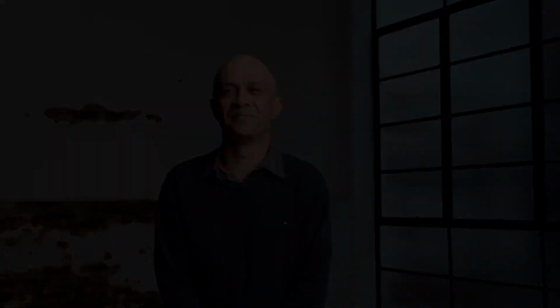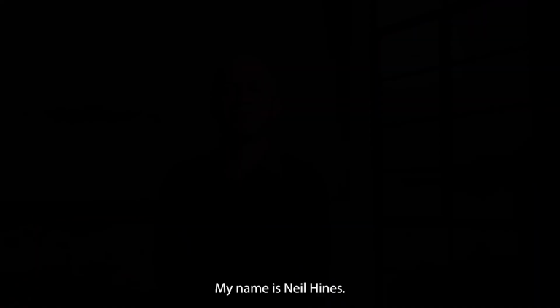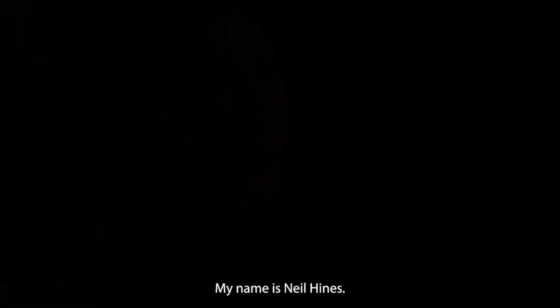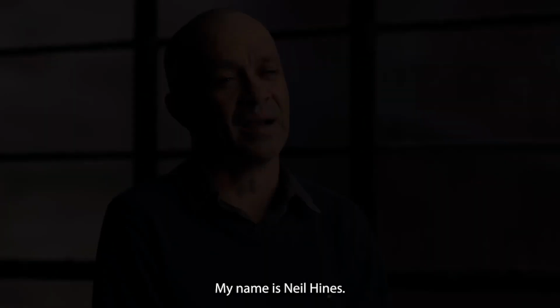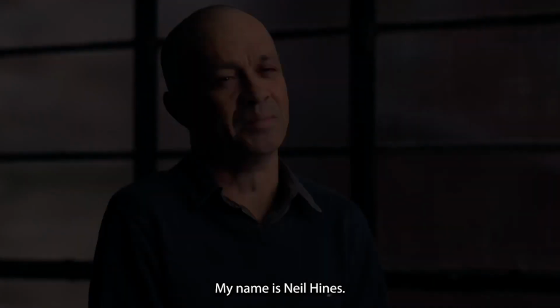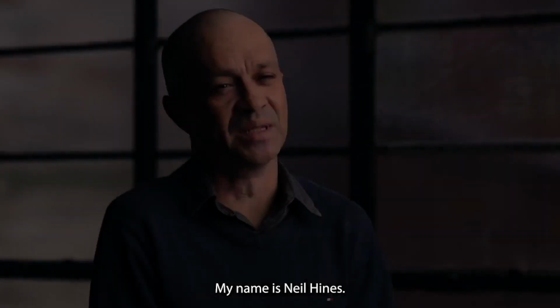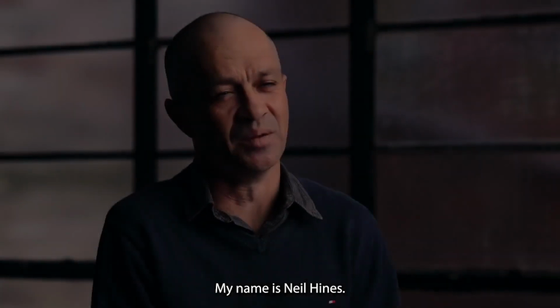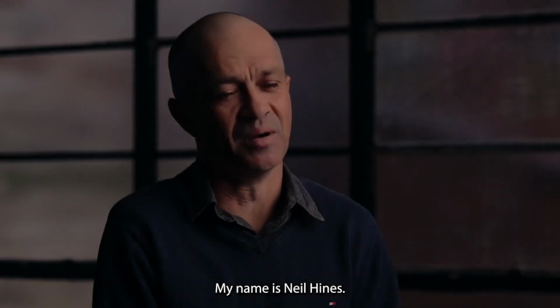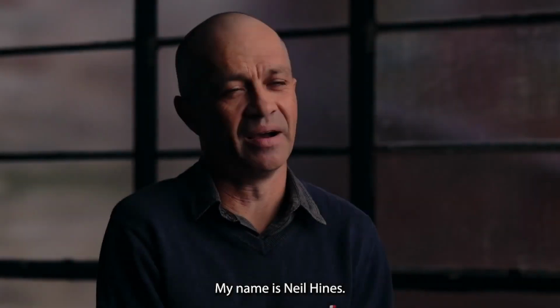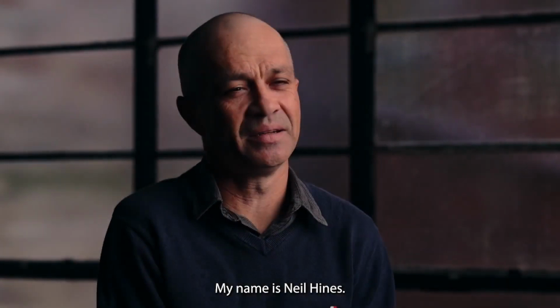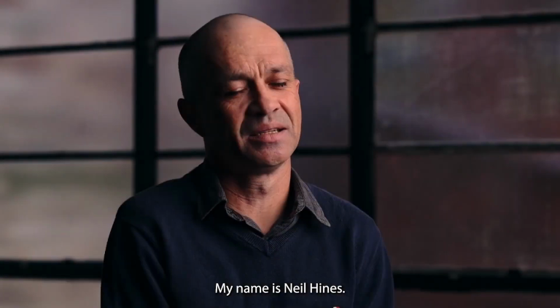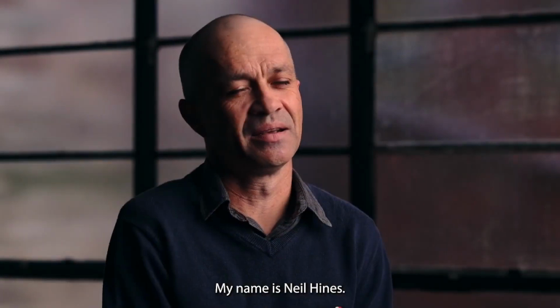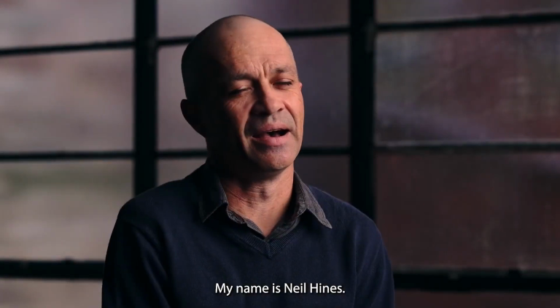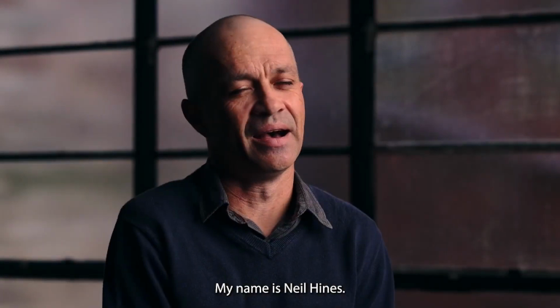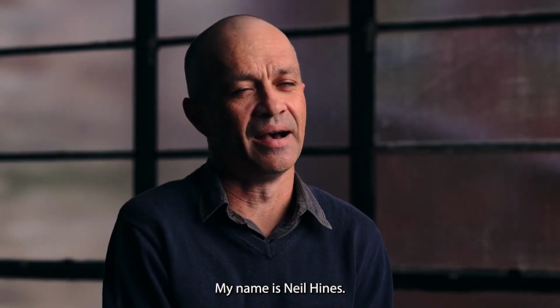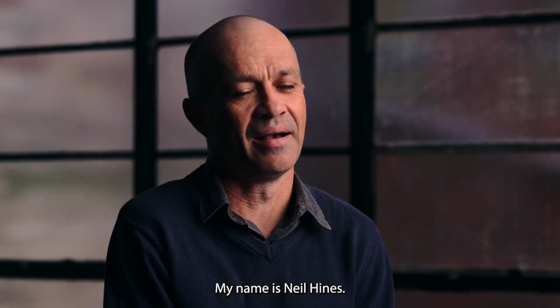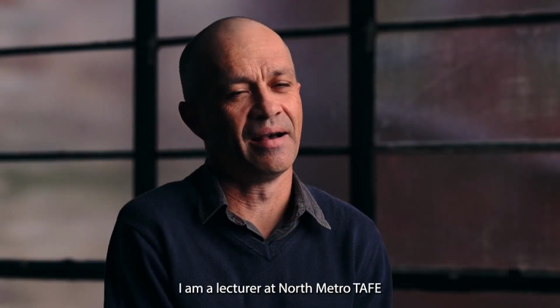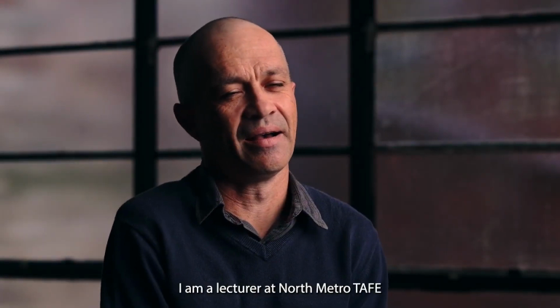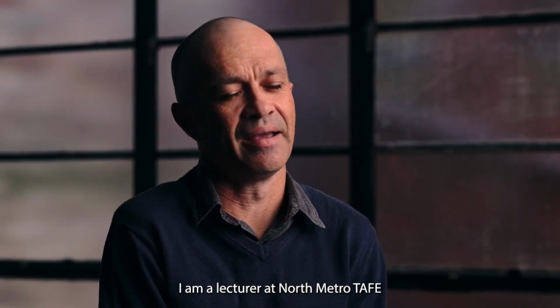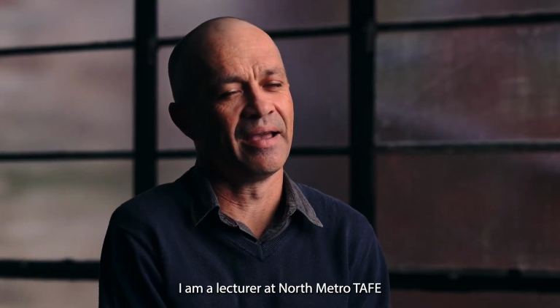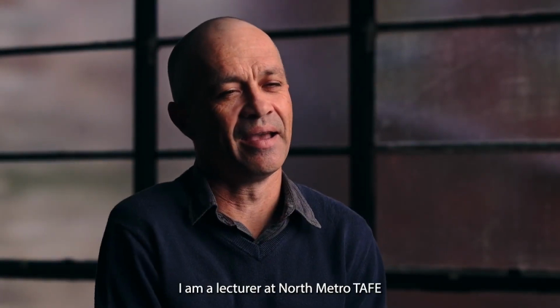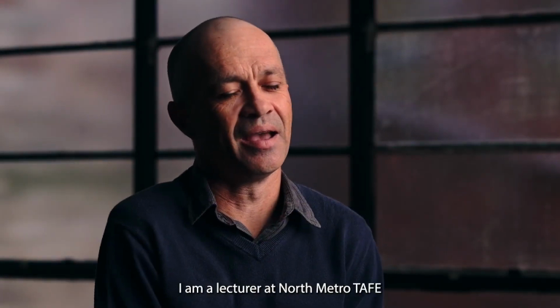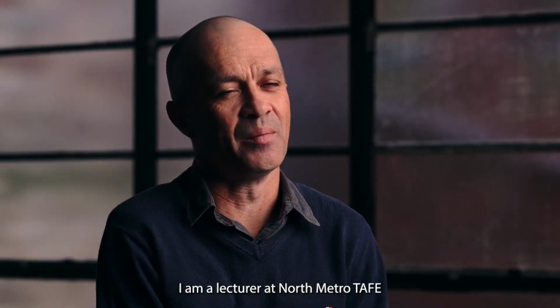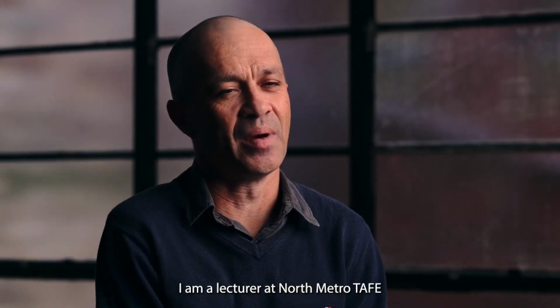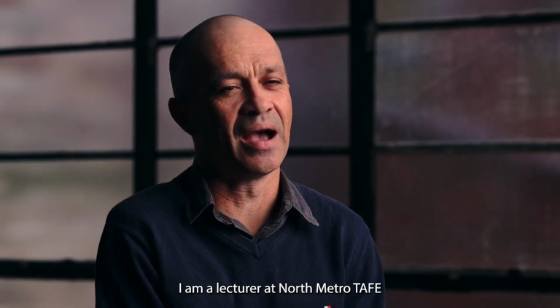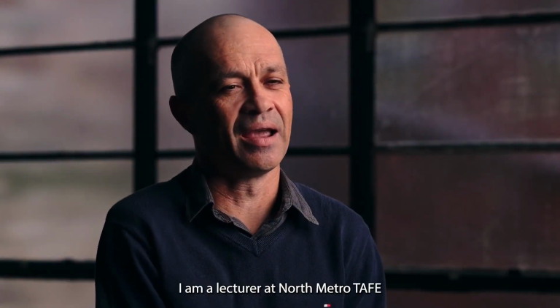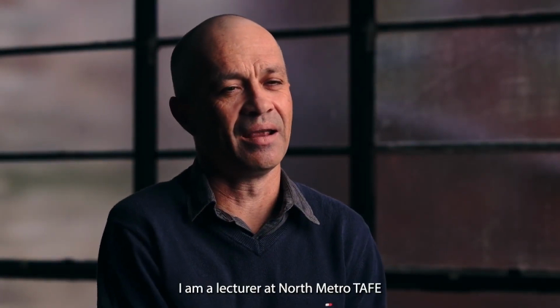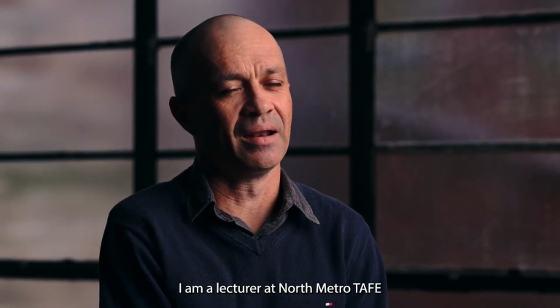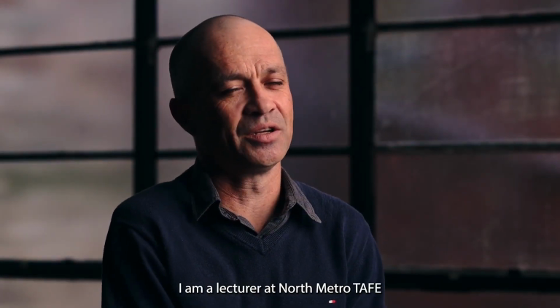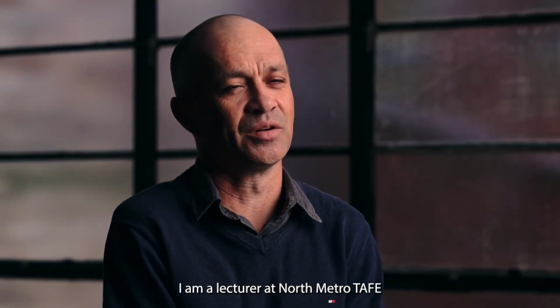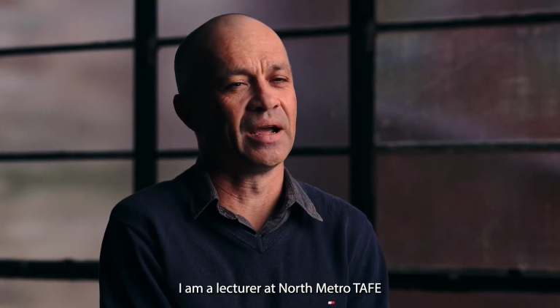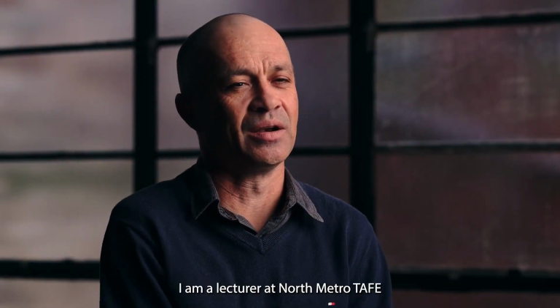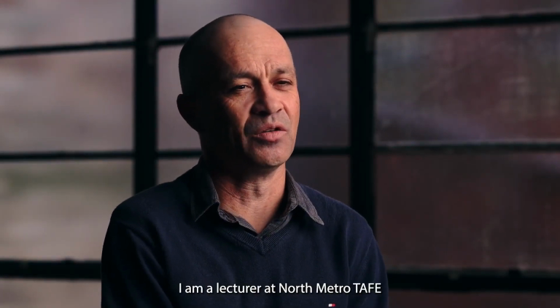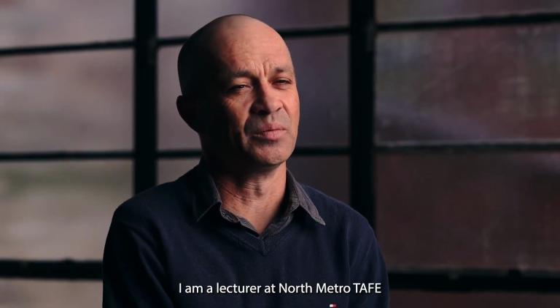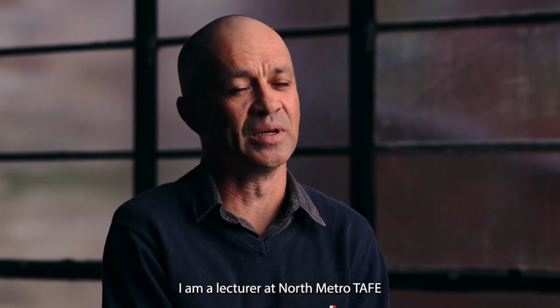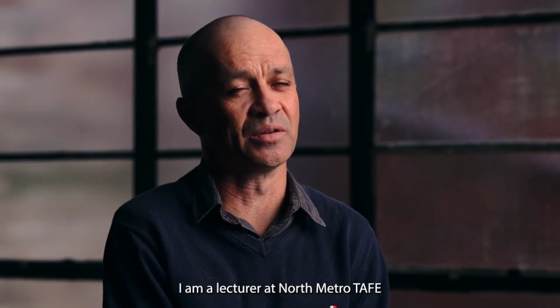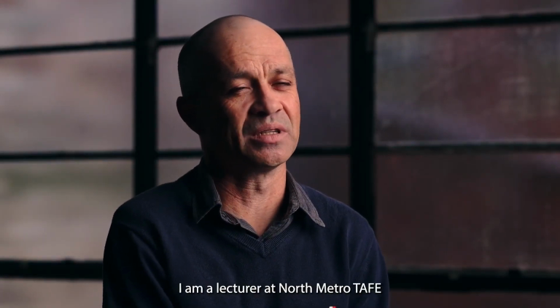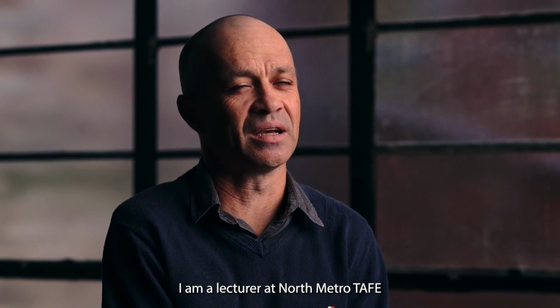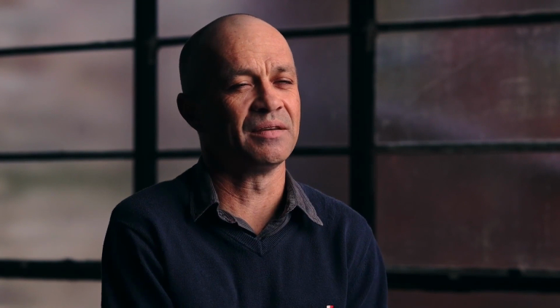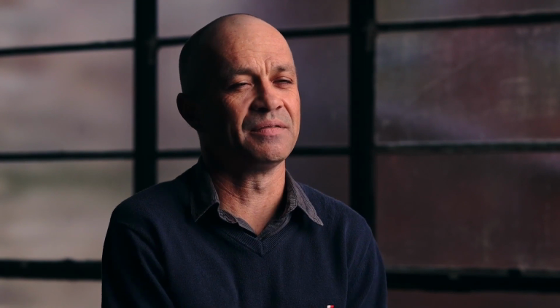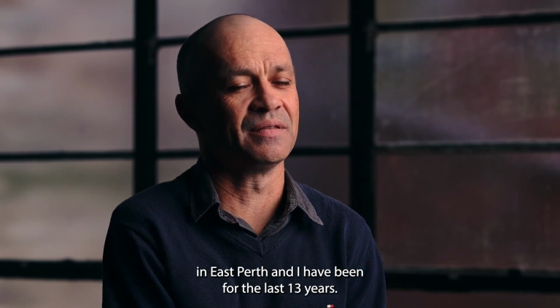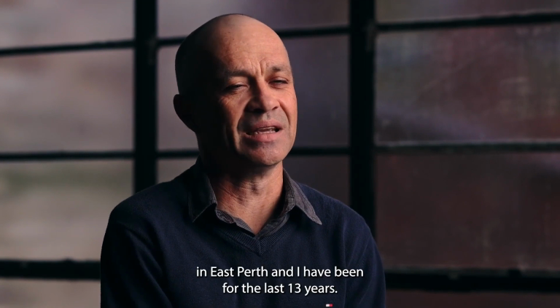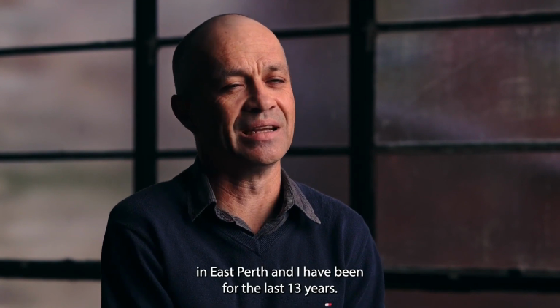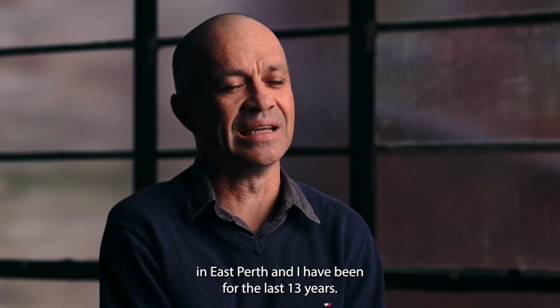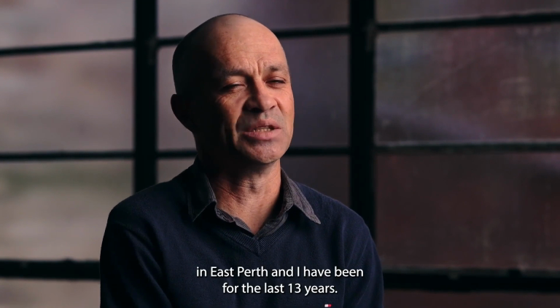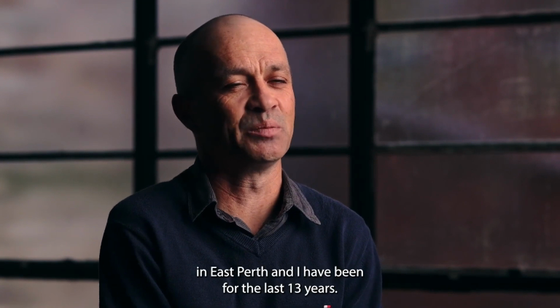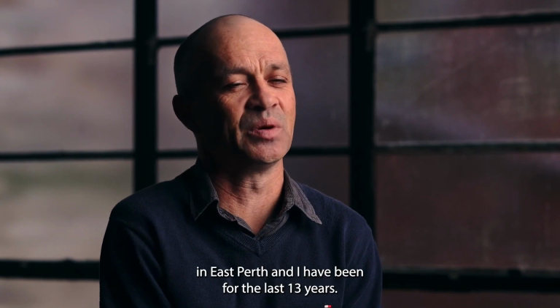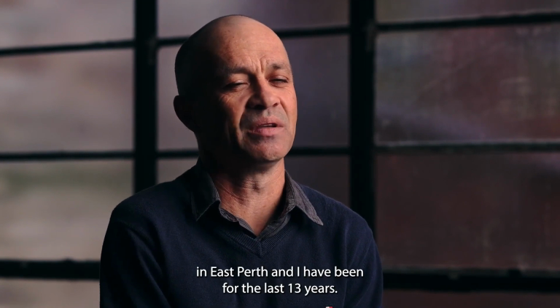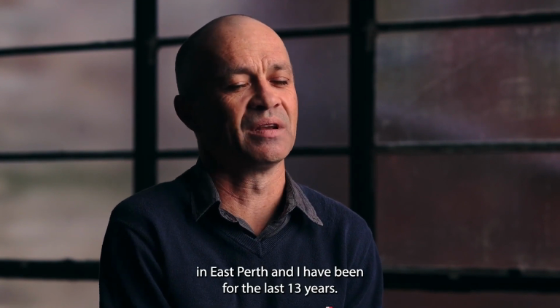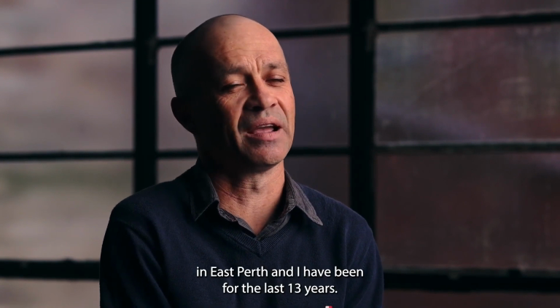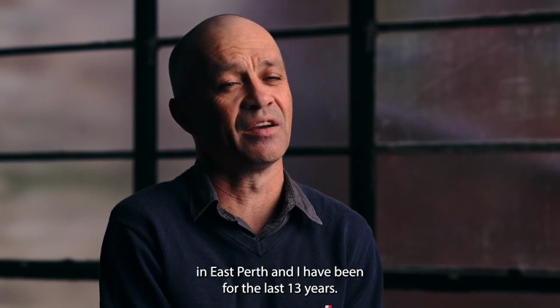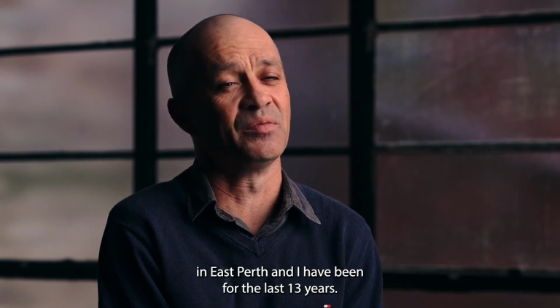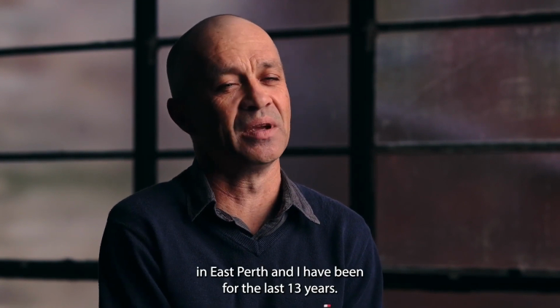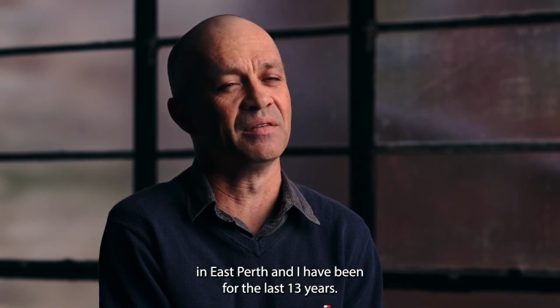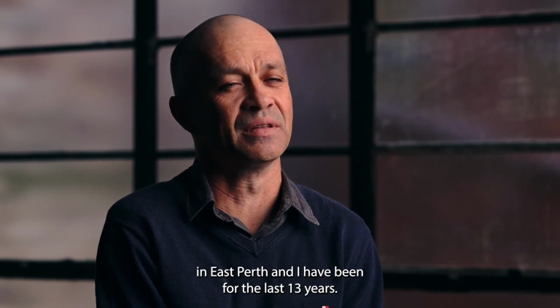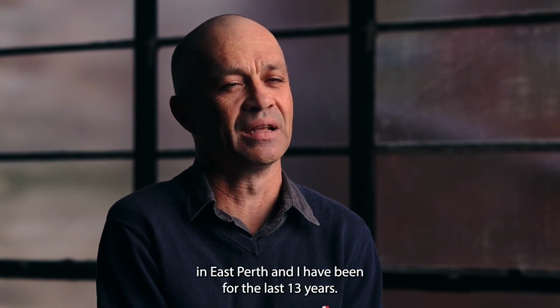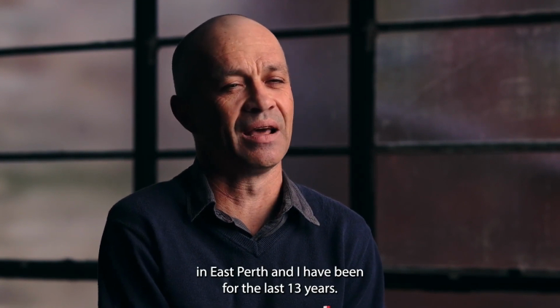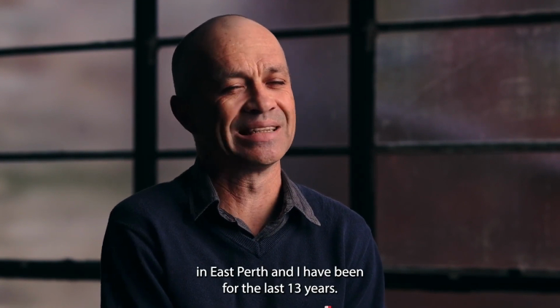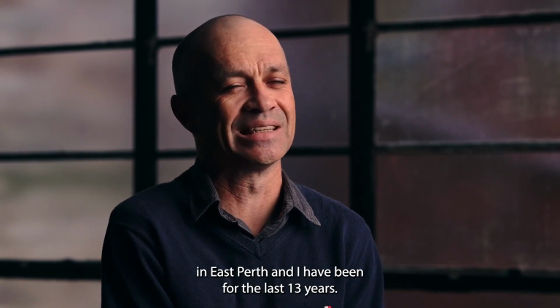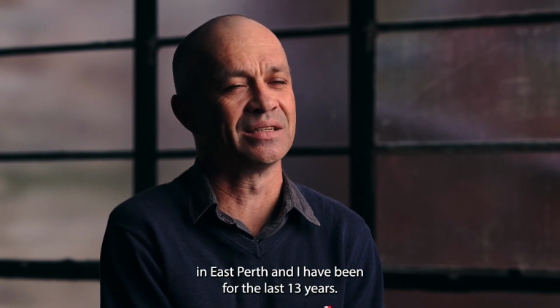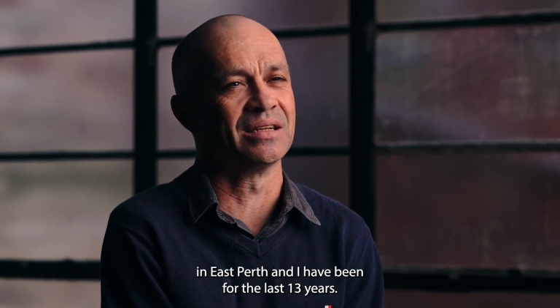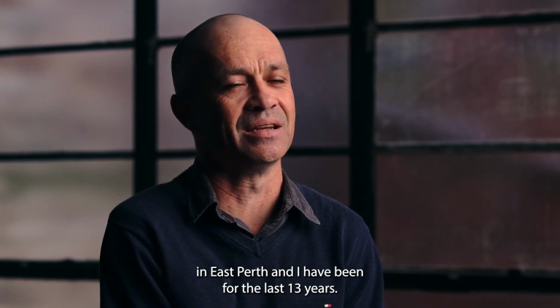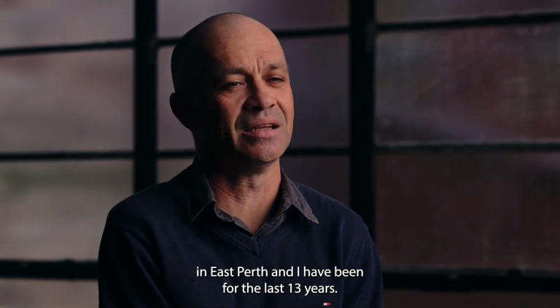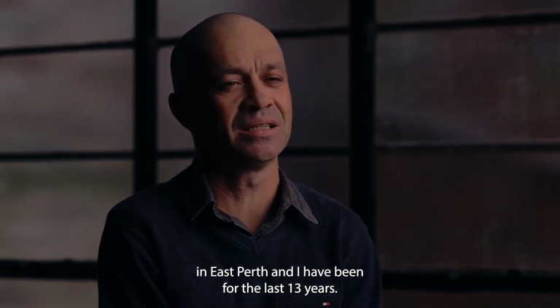My name is Neil Hines. I am a lecturer at North Metro TAFE in East Perth, and I have been for the last 13 years.